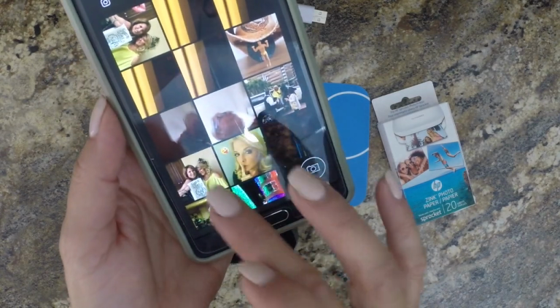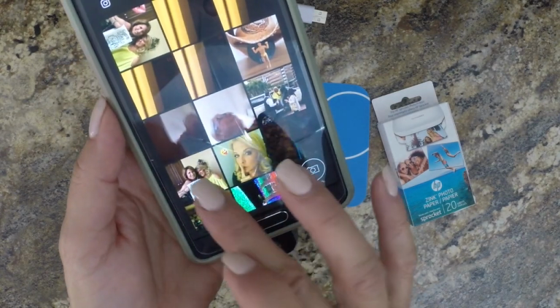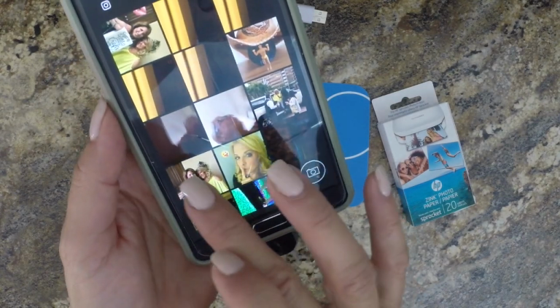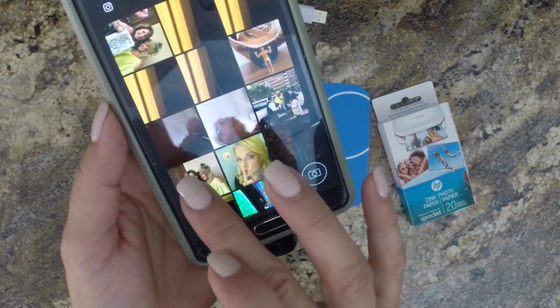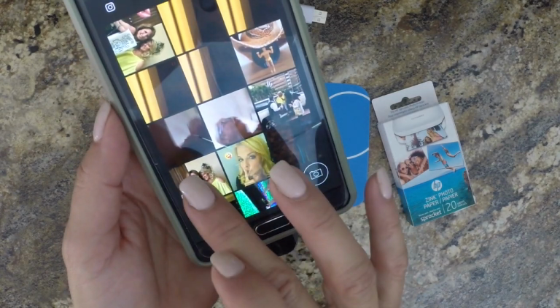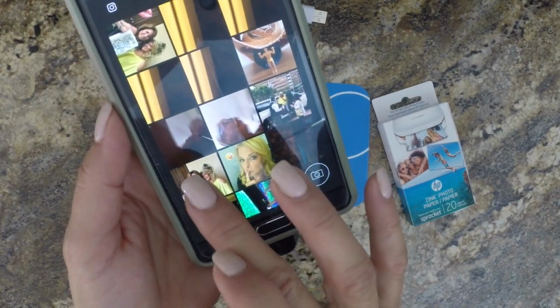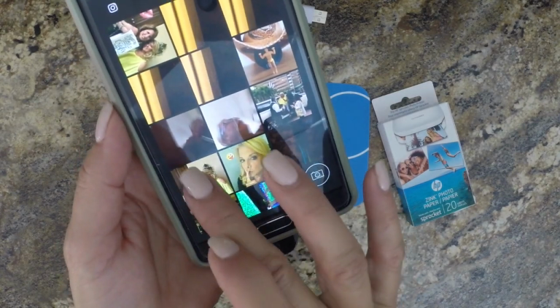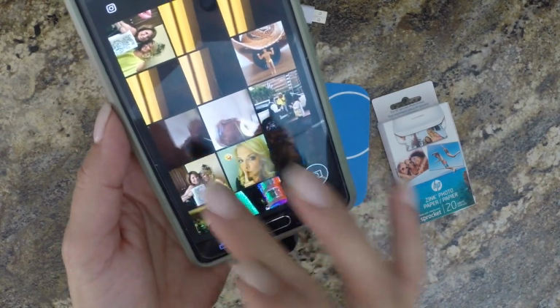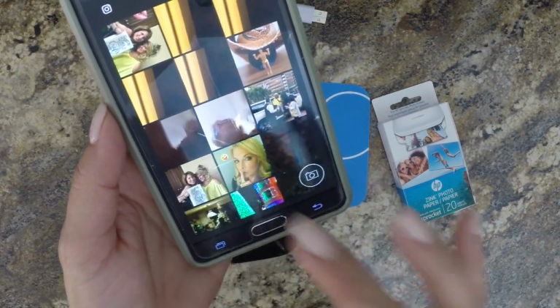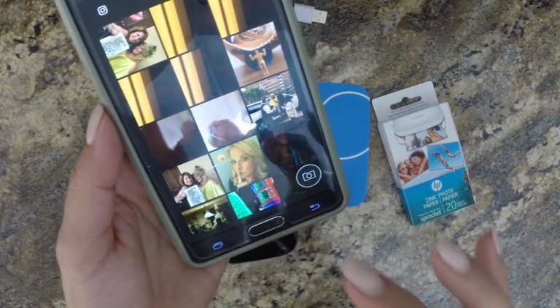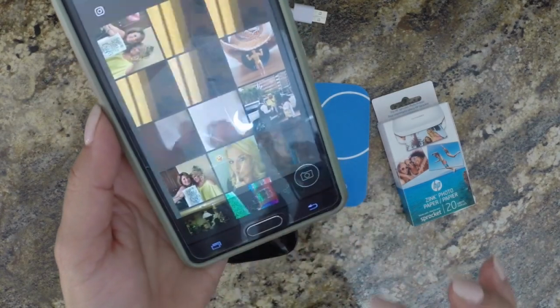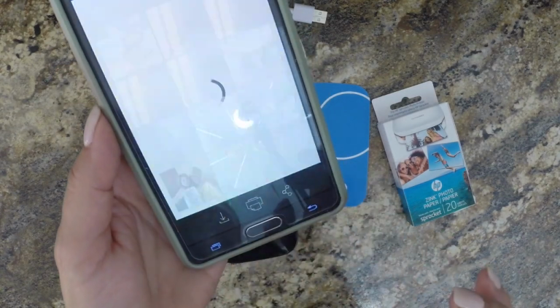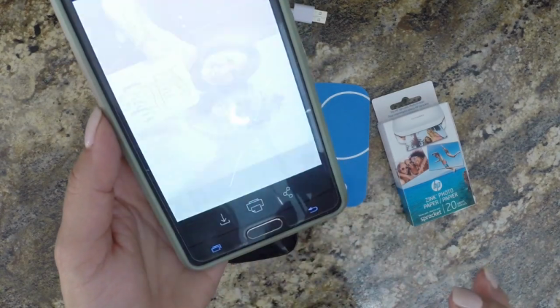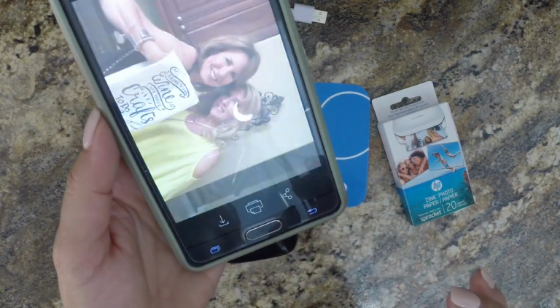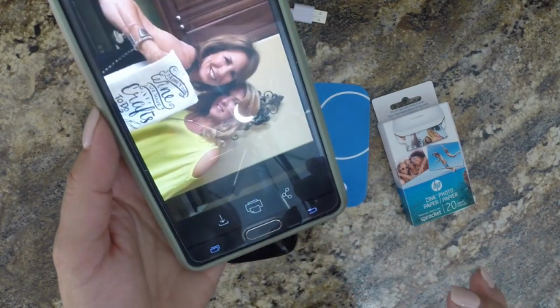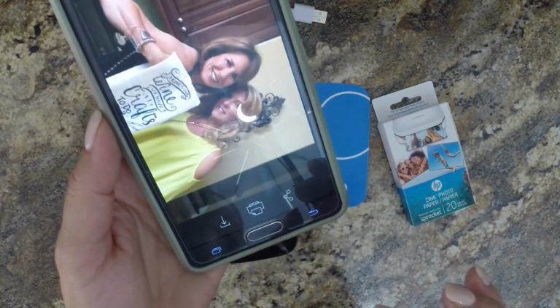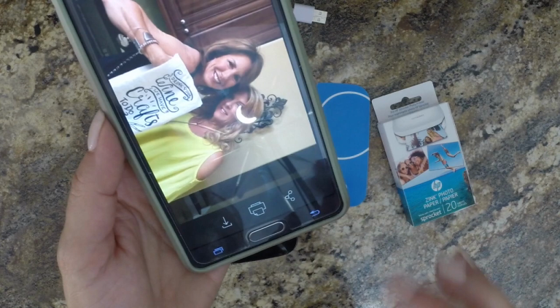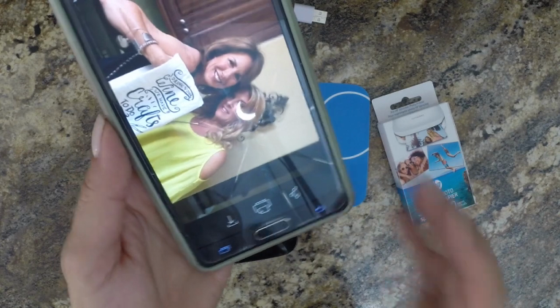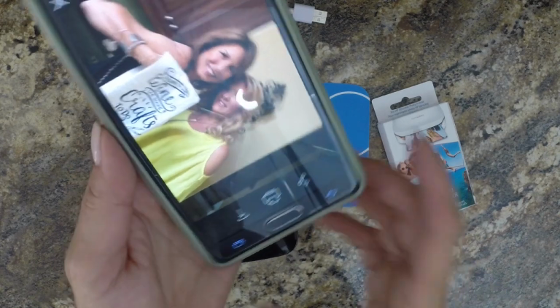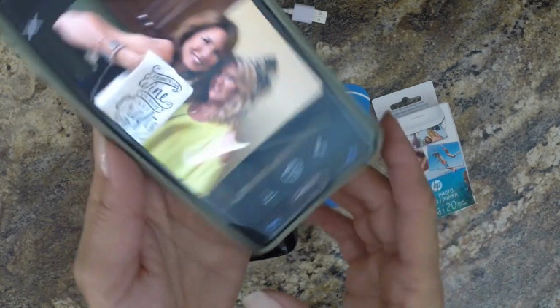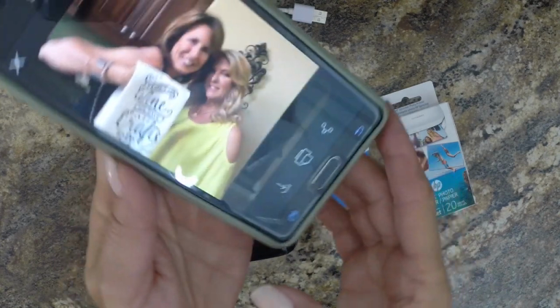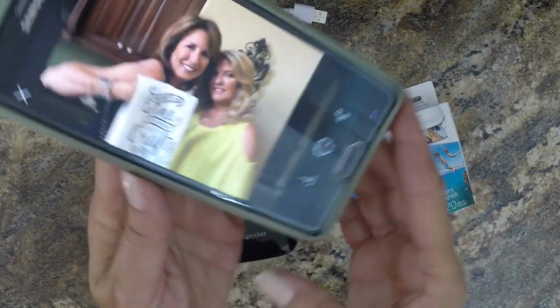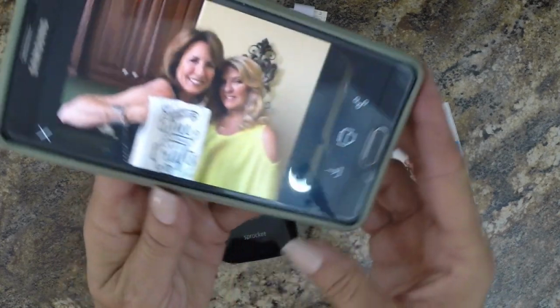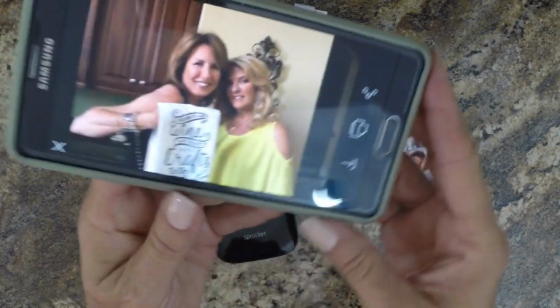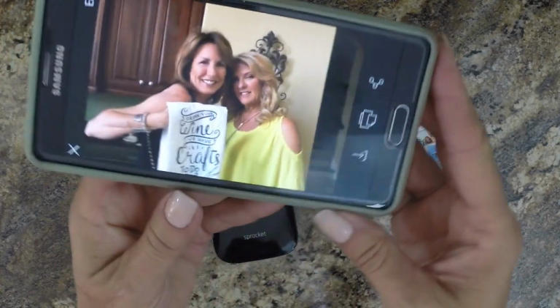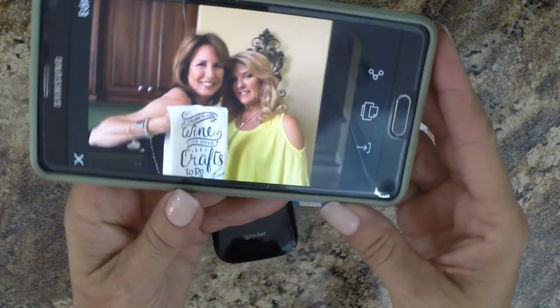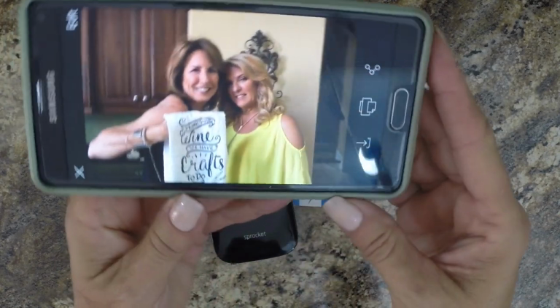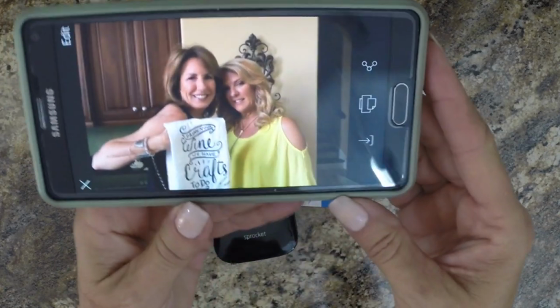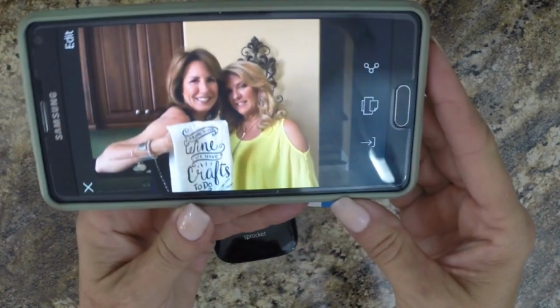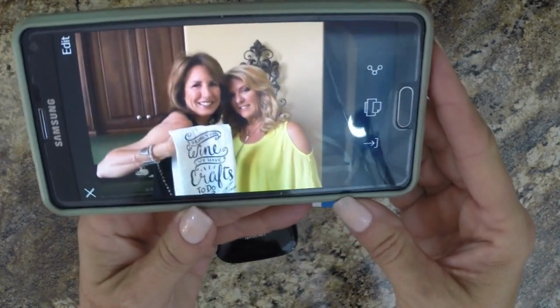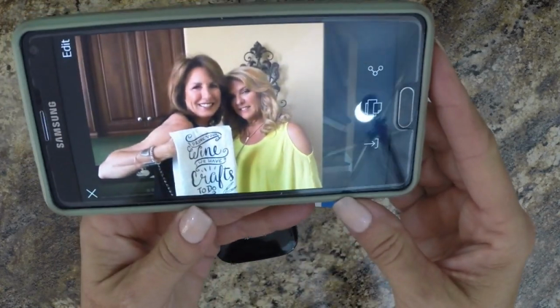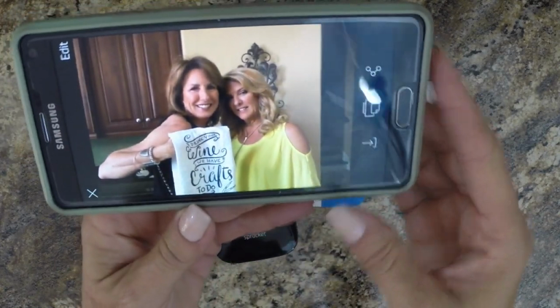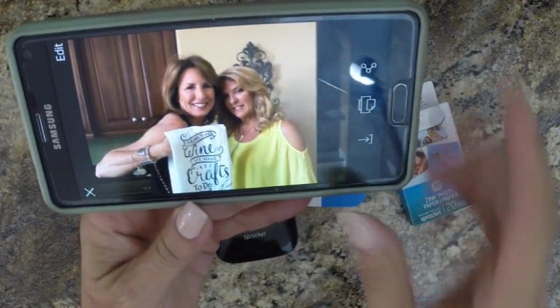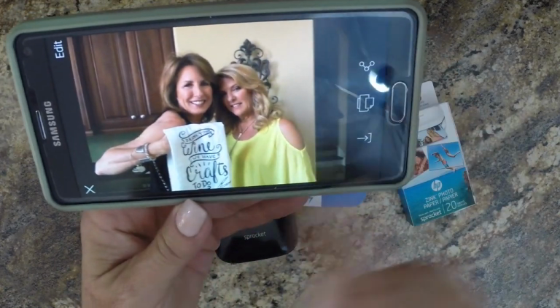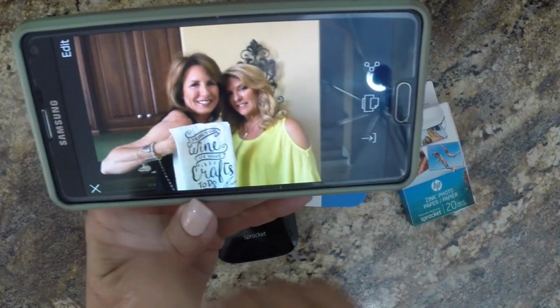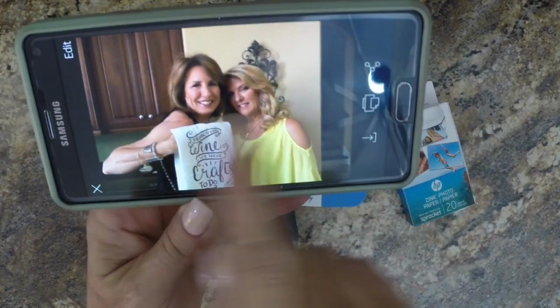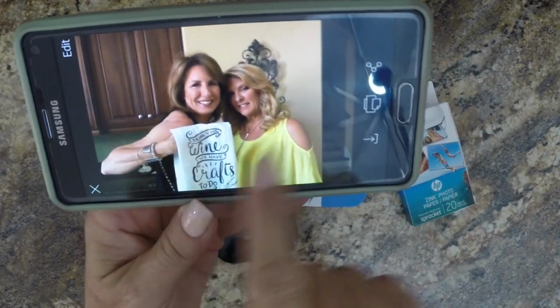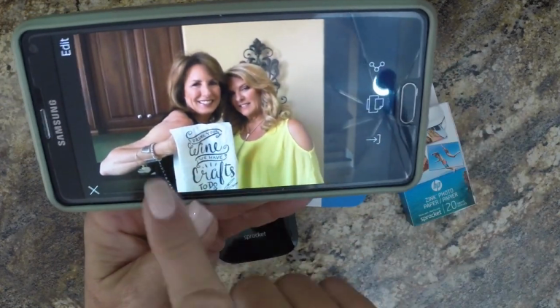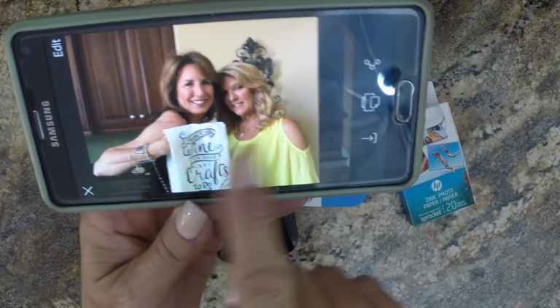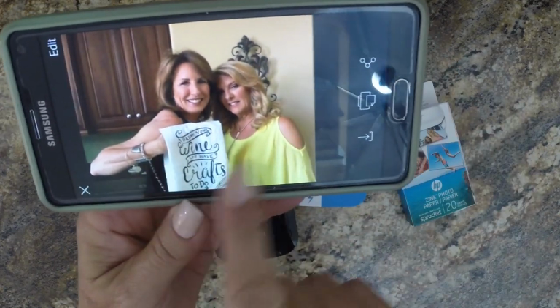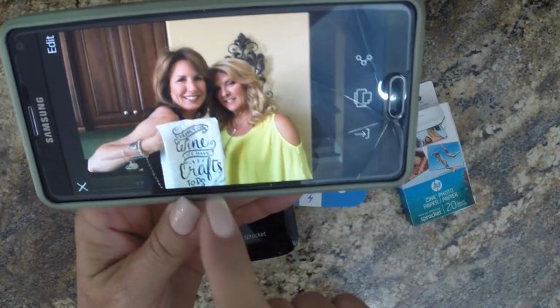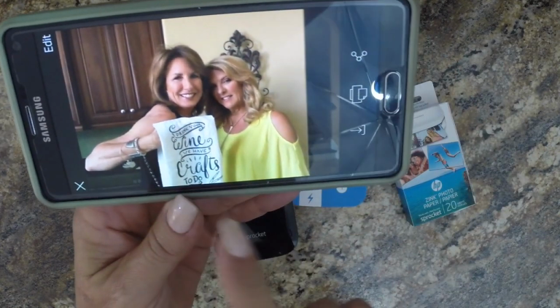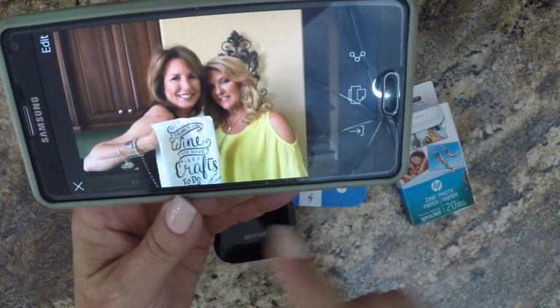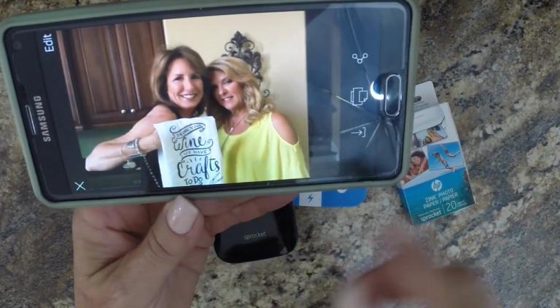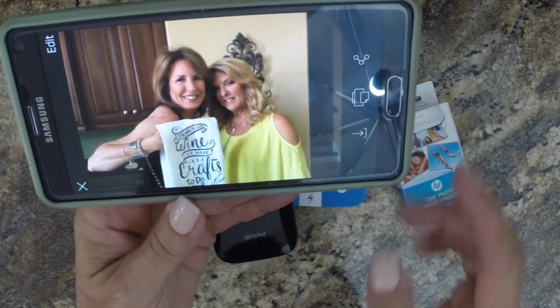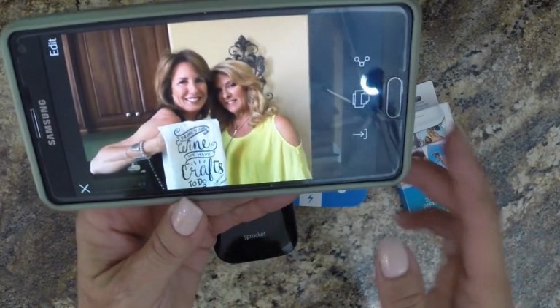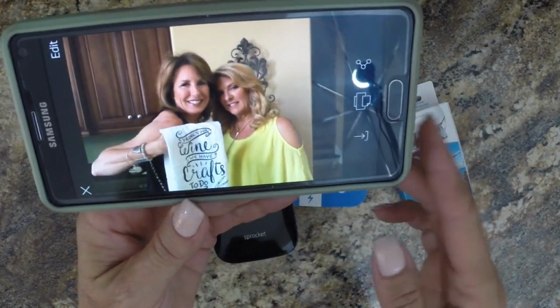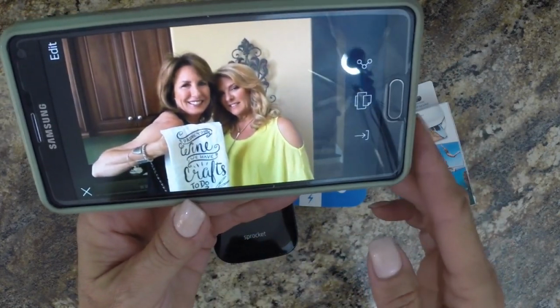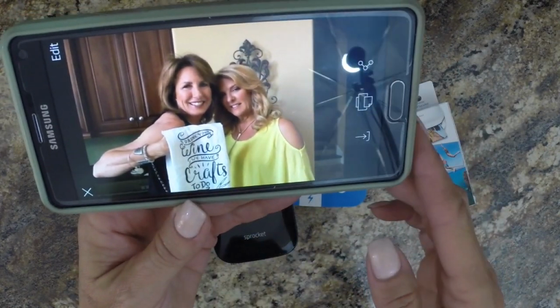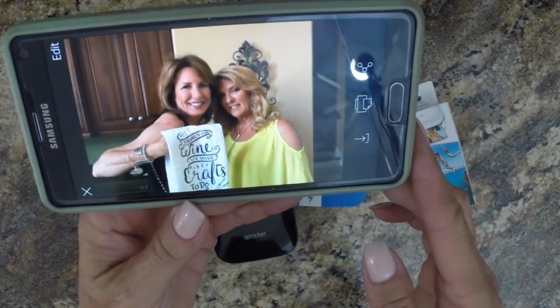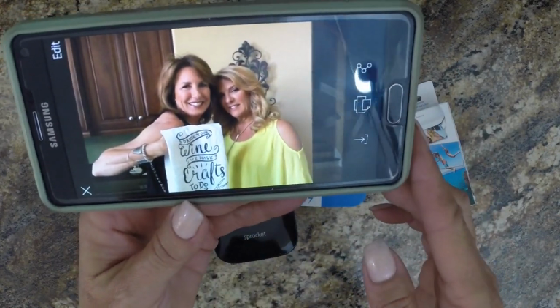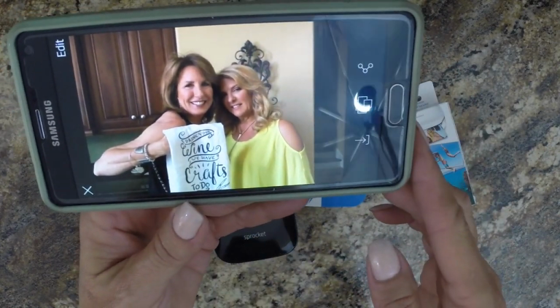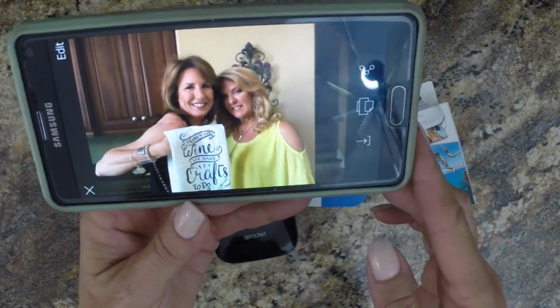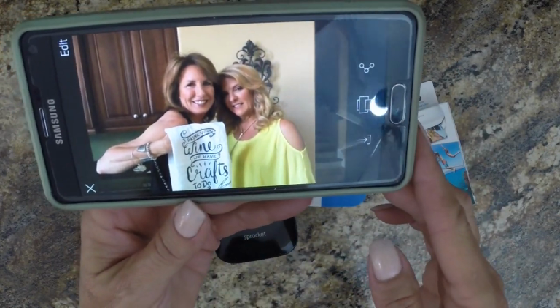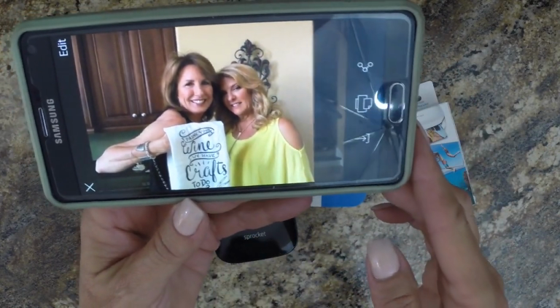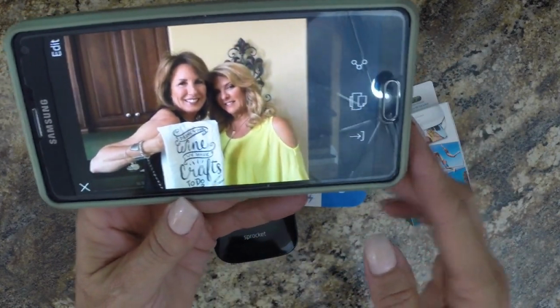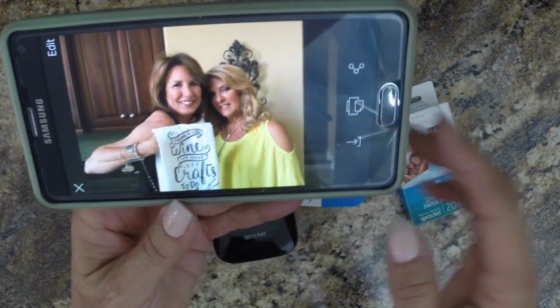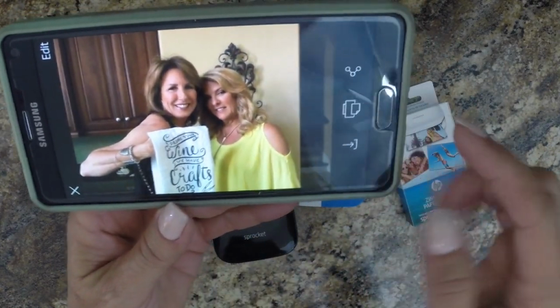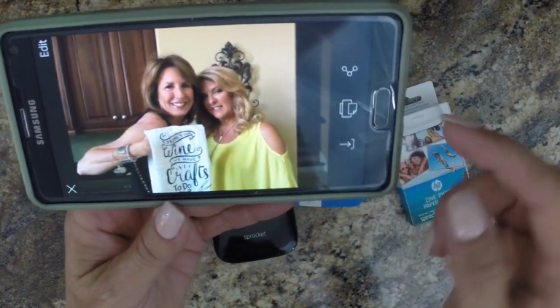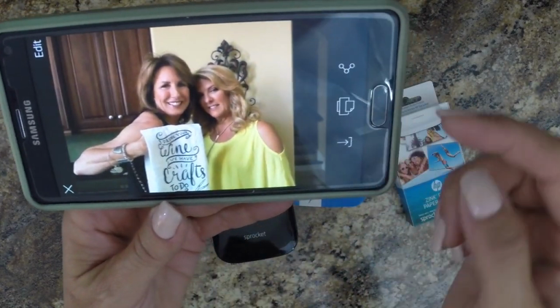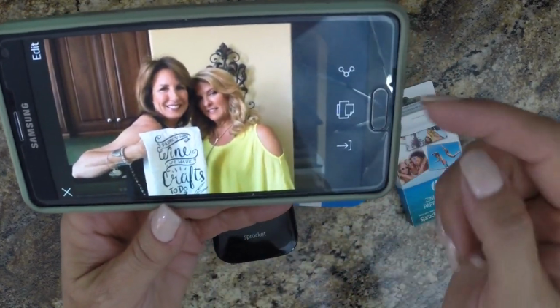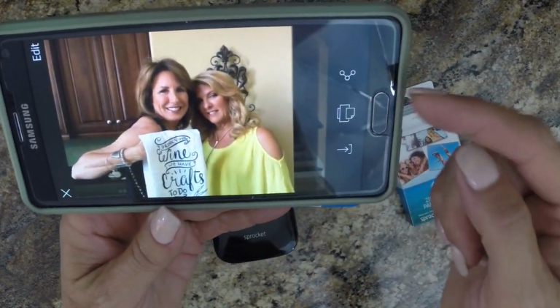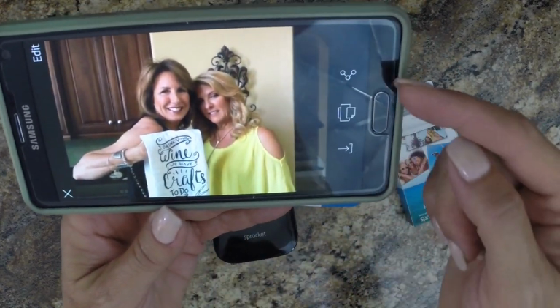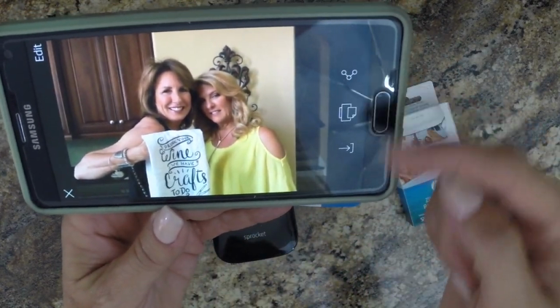So I'm going to print the picture of my friend Dawn. There's Dawn — she's in my phone. It was her birthday, we had a nice time, and that was a gift I gave her.